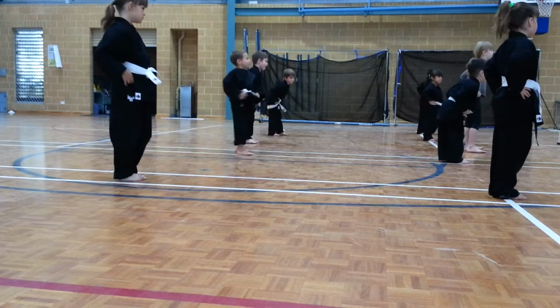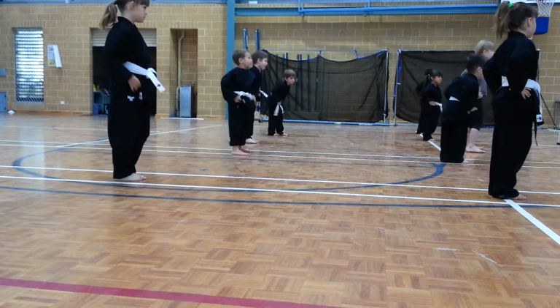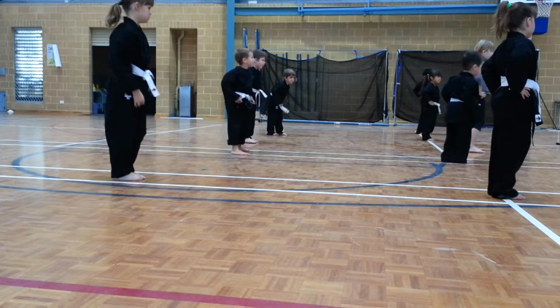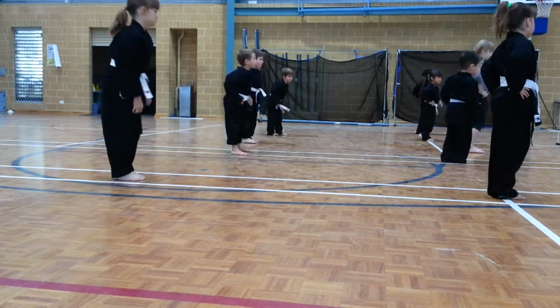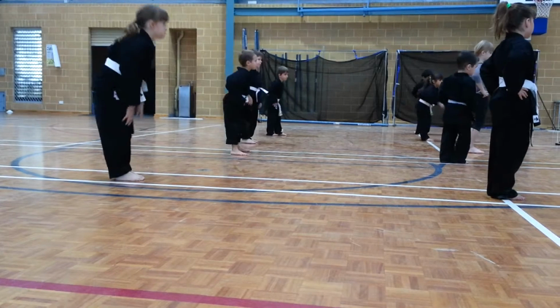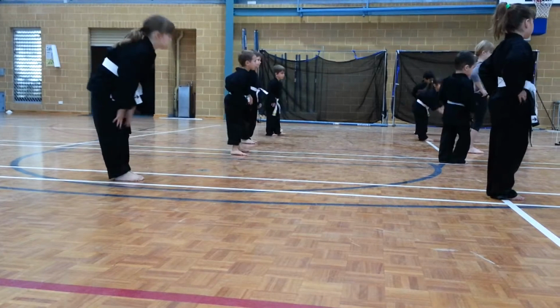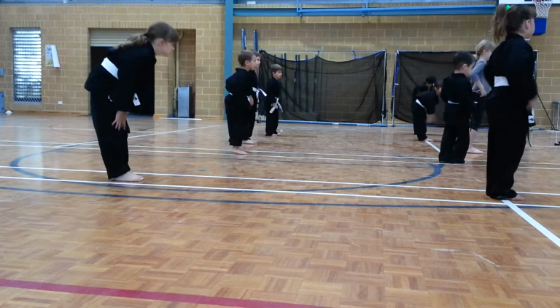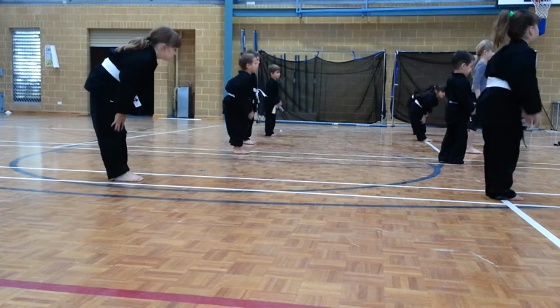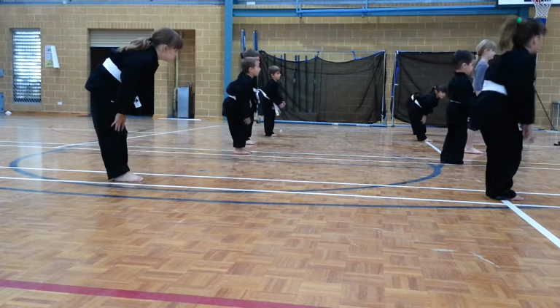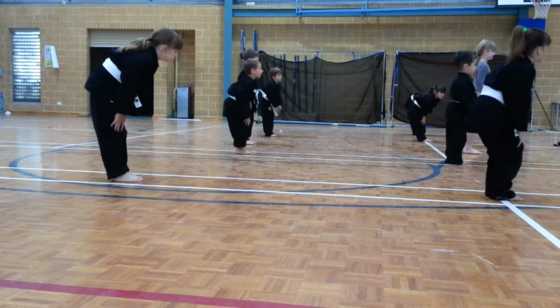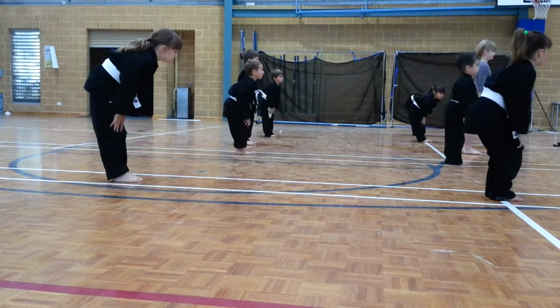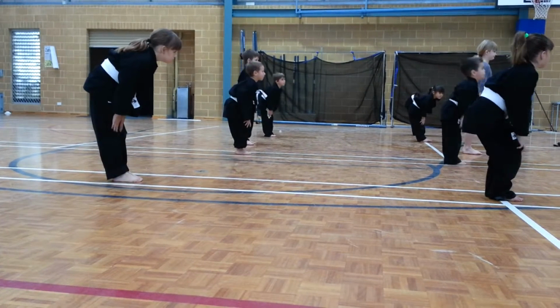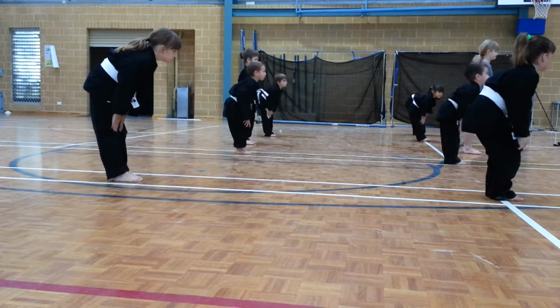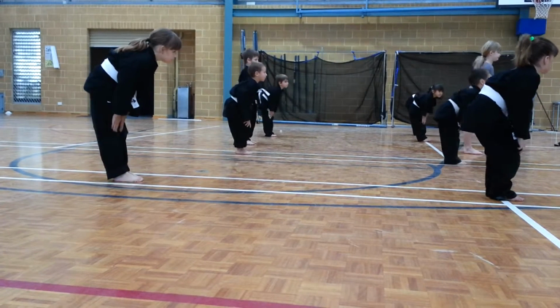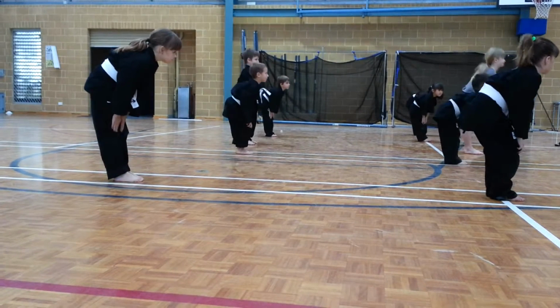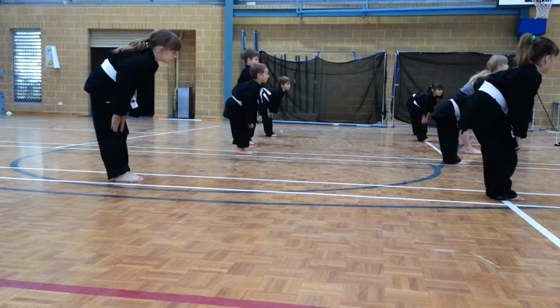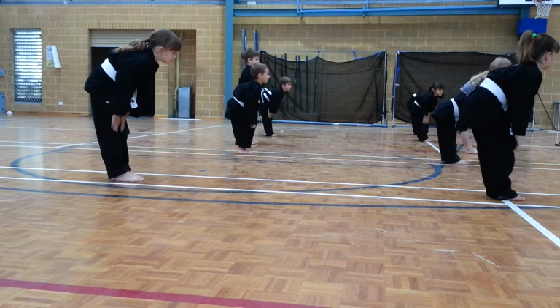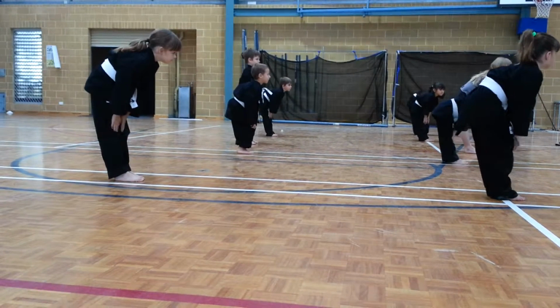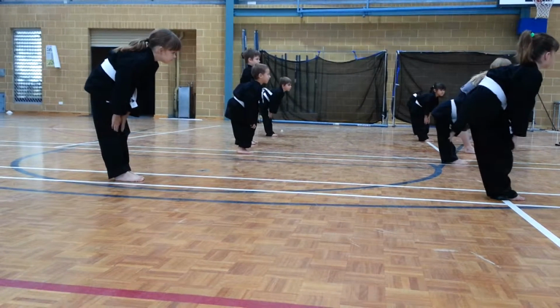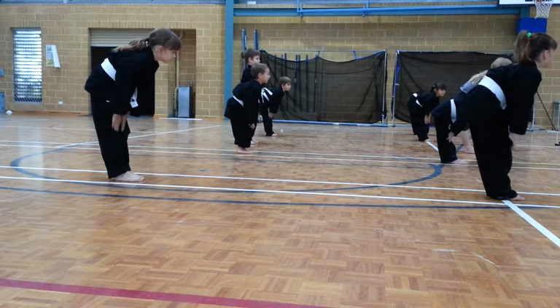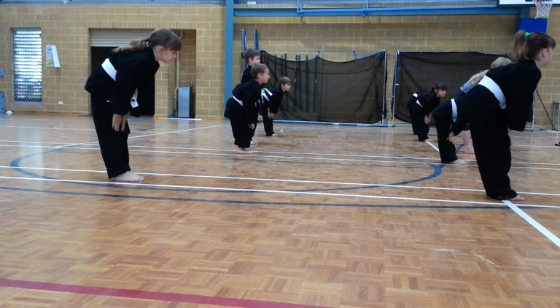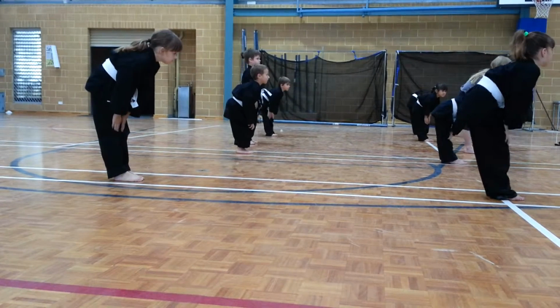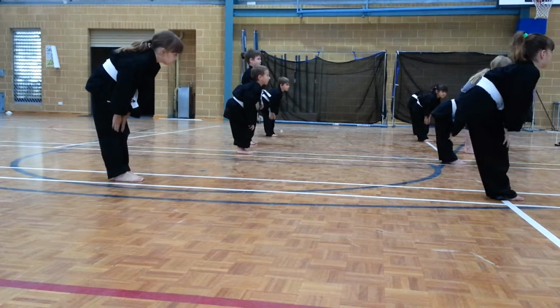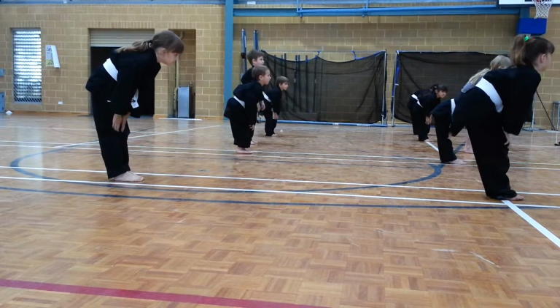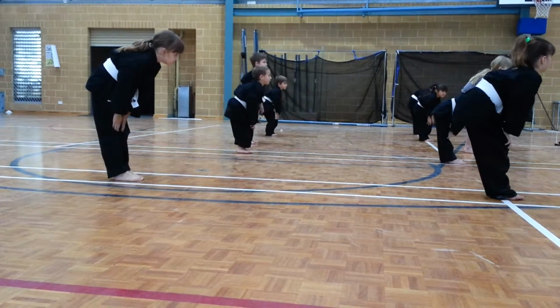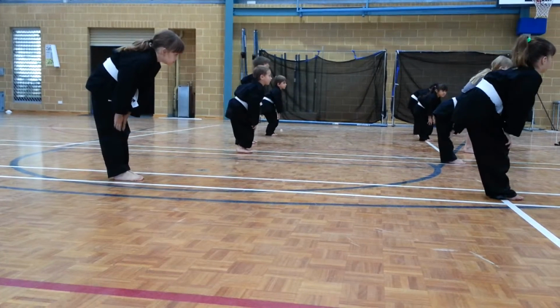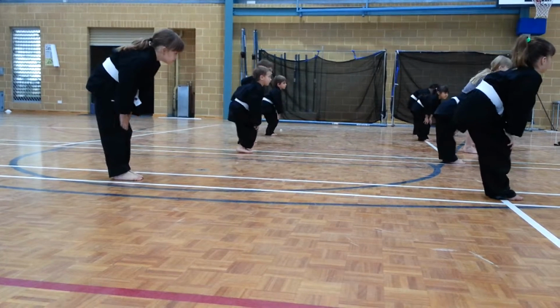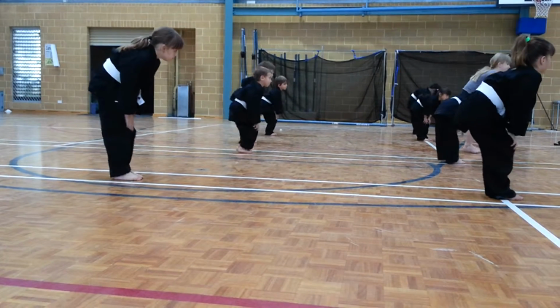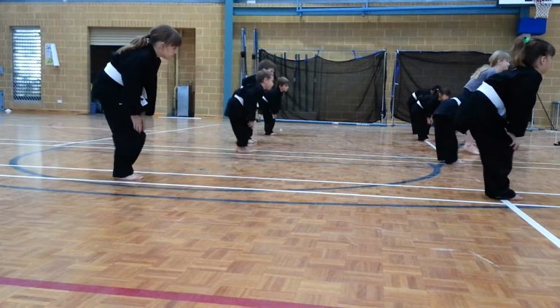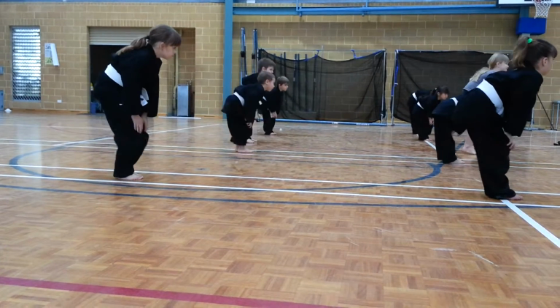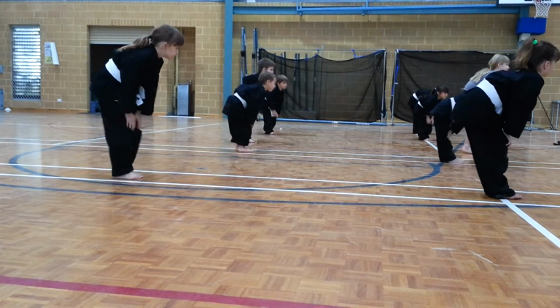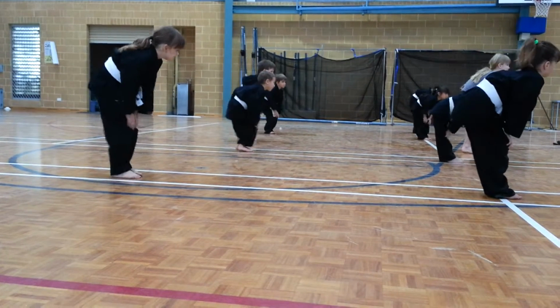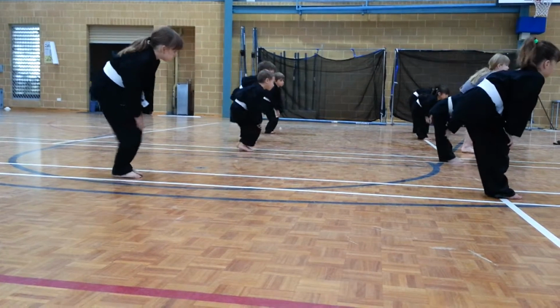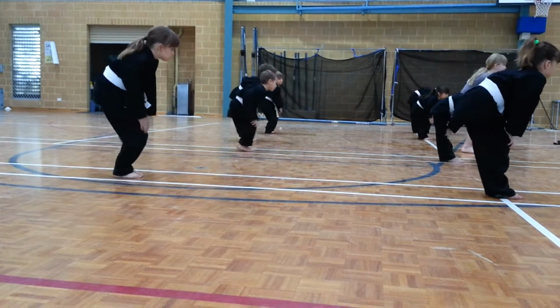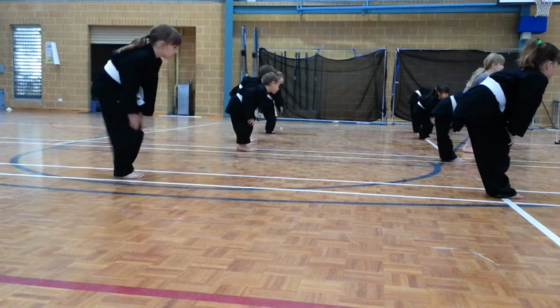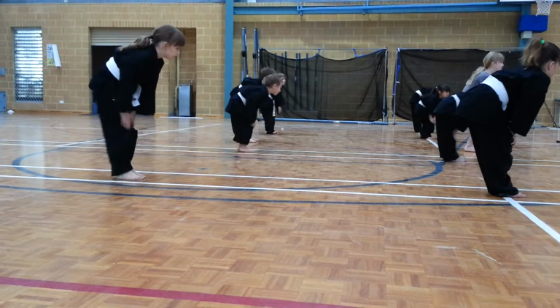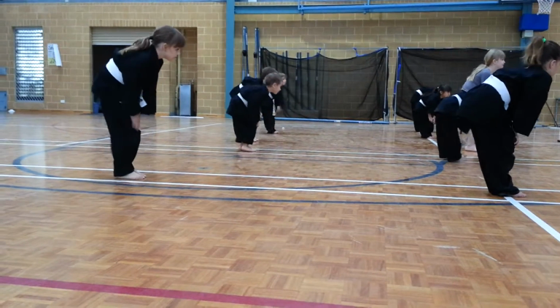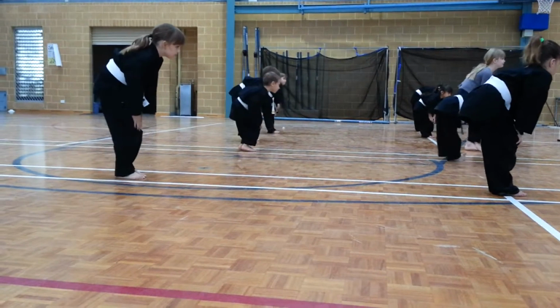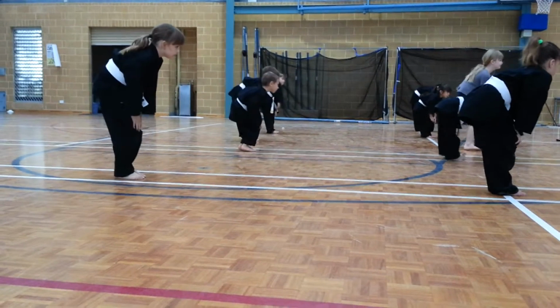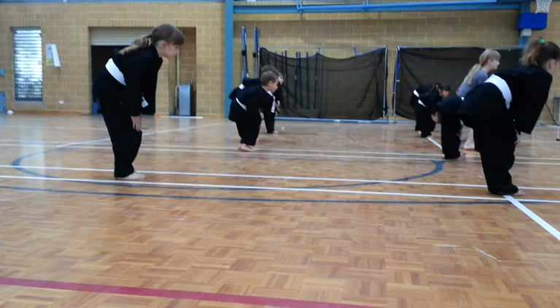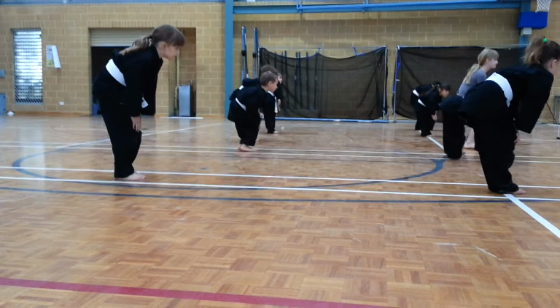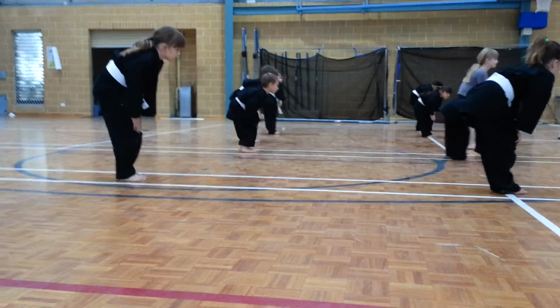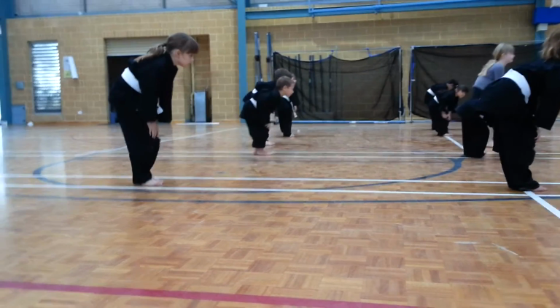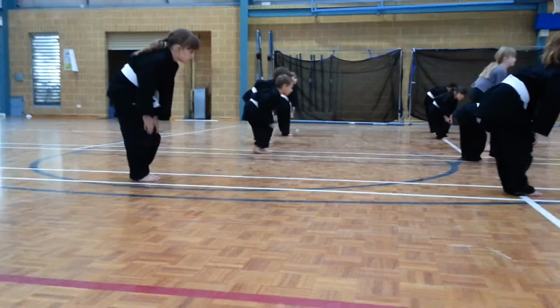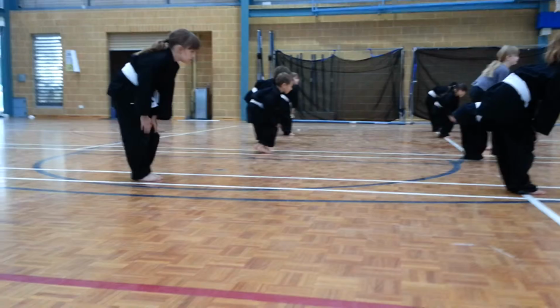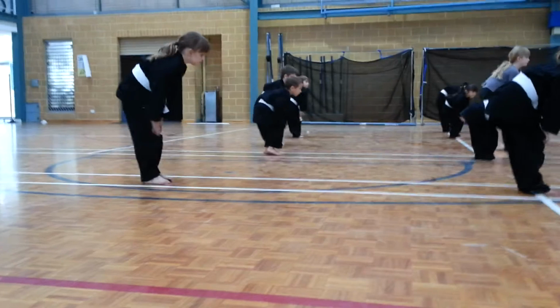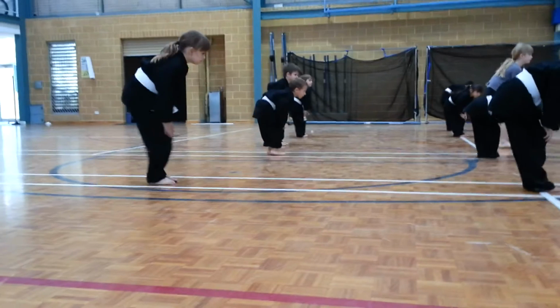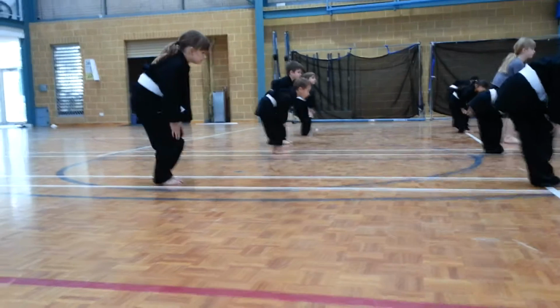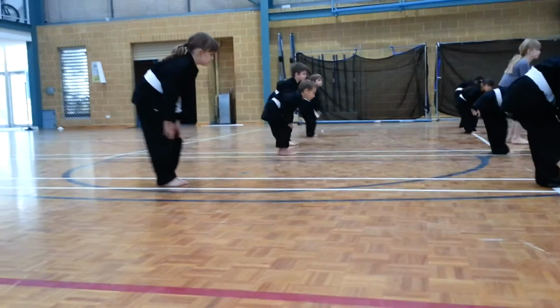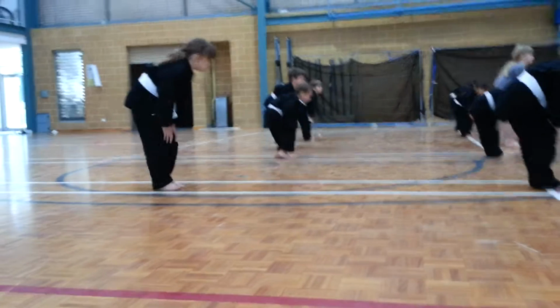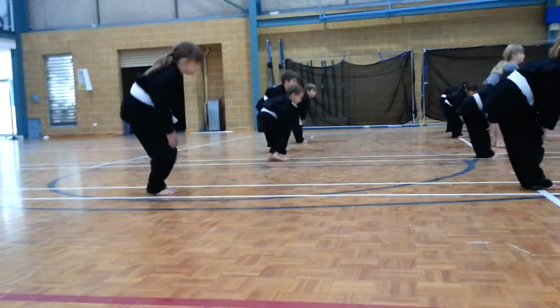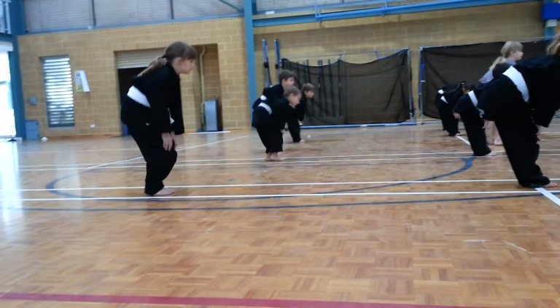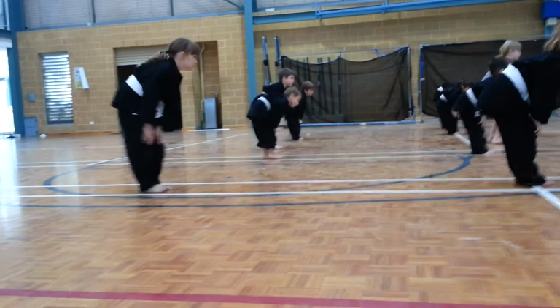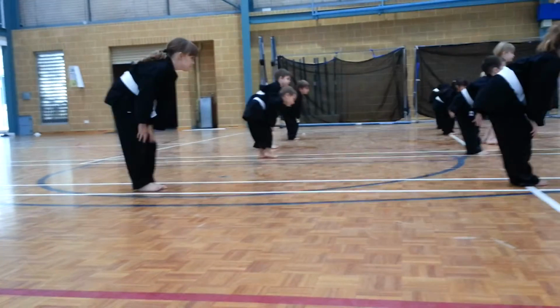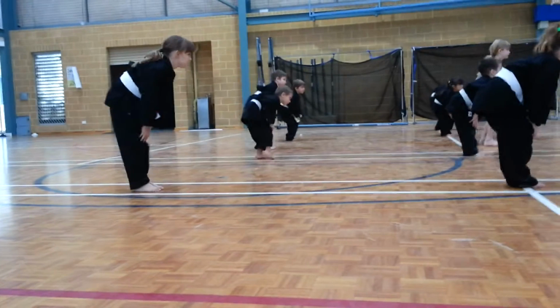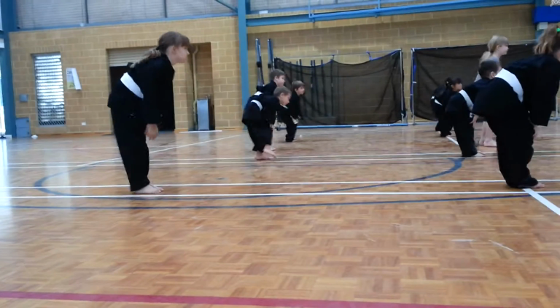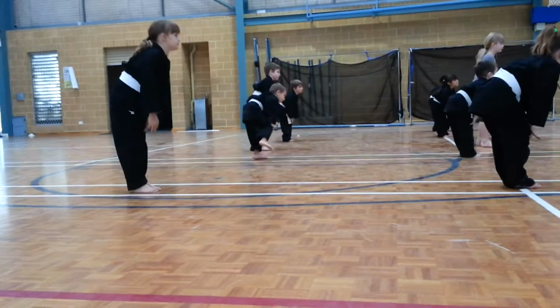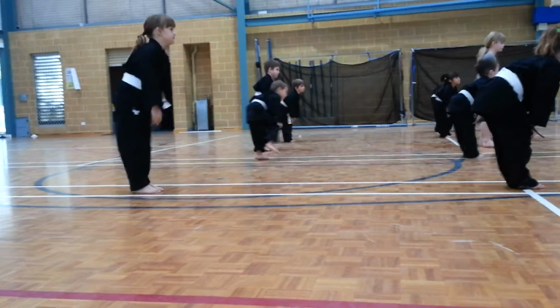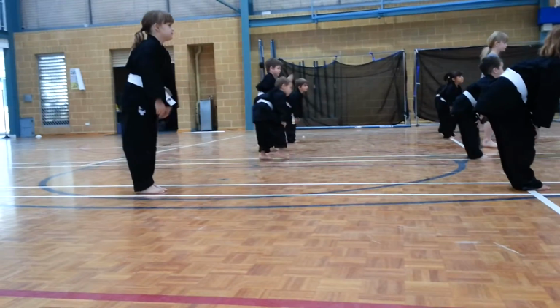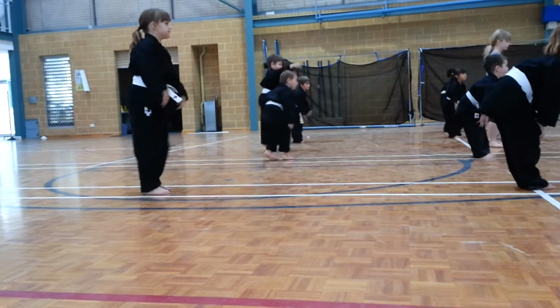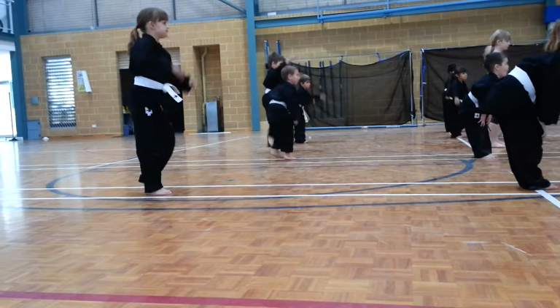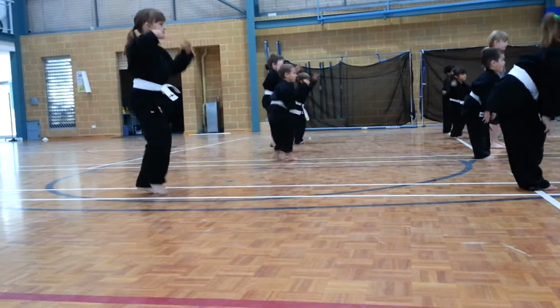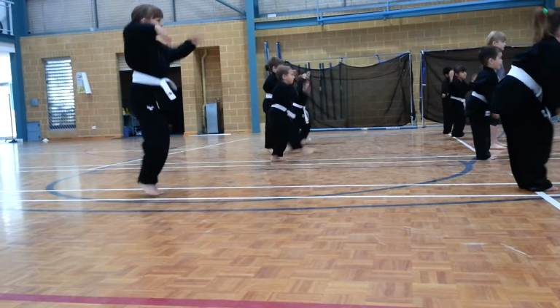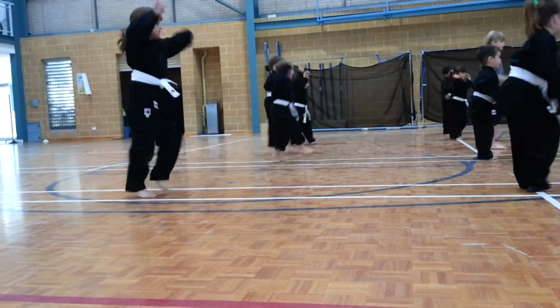And feet together, hands on the knees. And circle moves. One, two, three, change. One, two, three. And shake your legs, shake your legs.